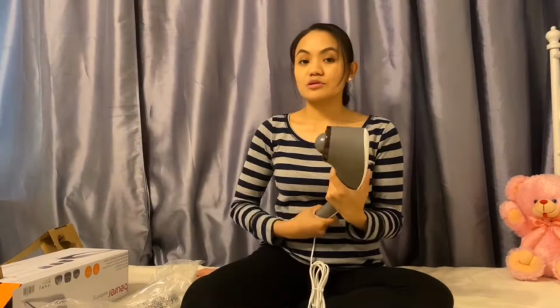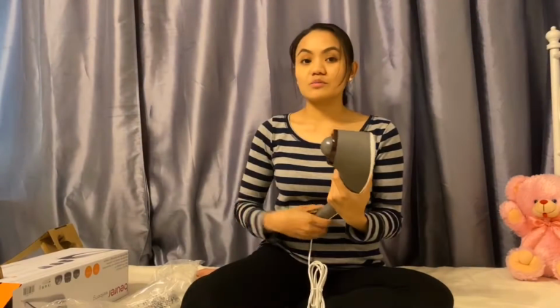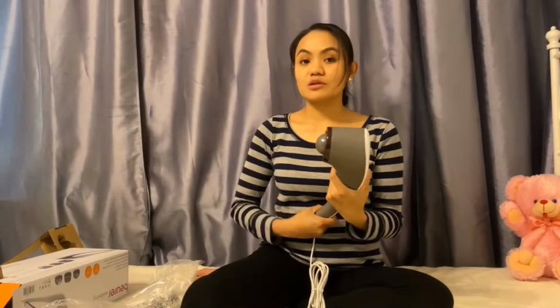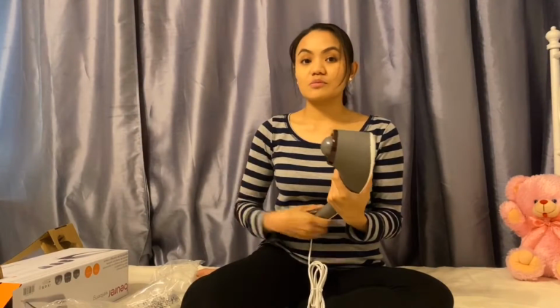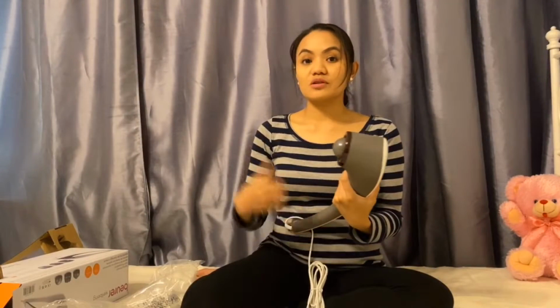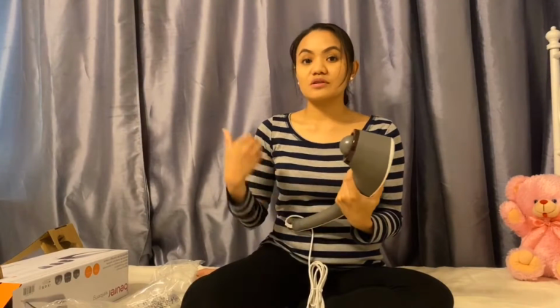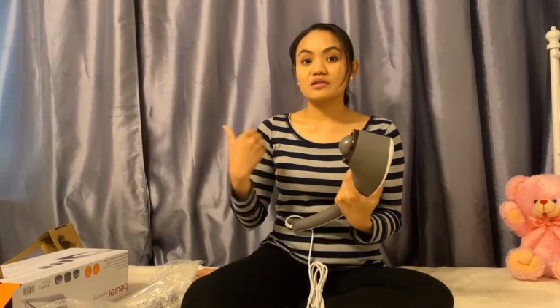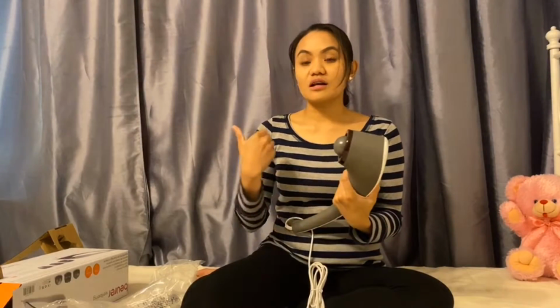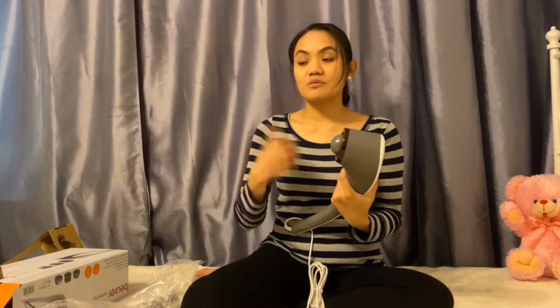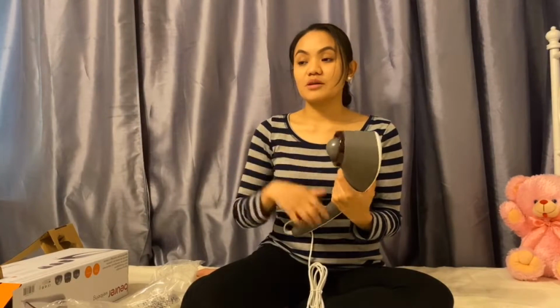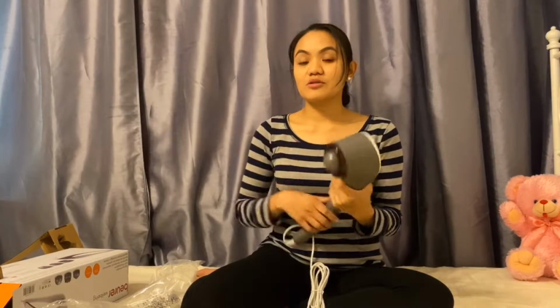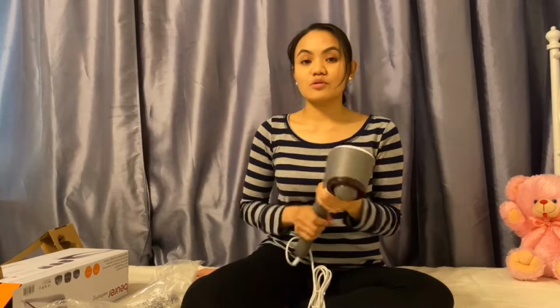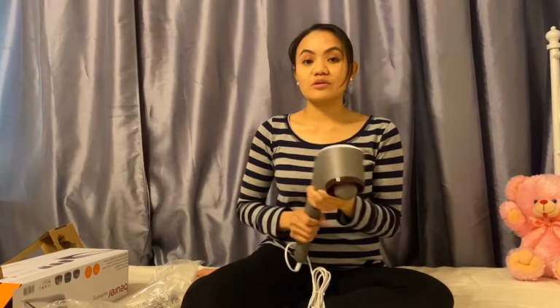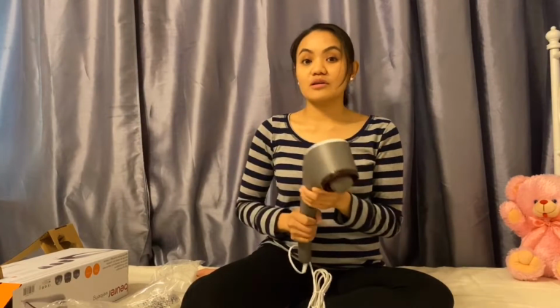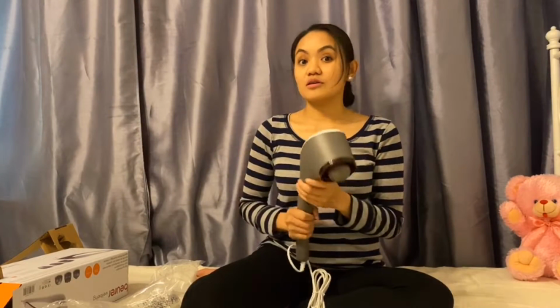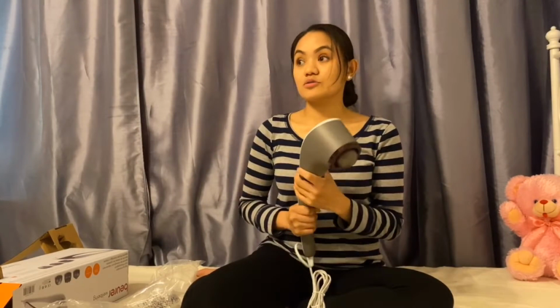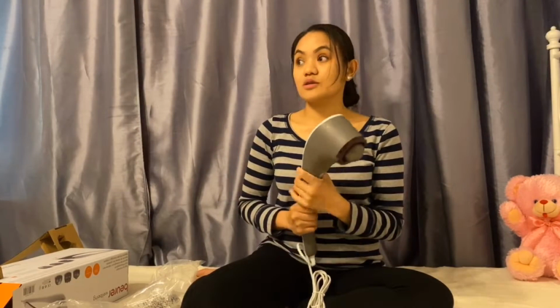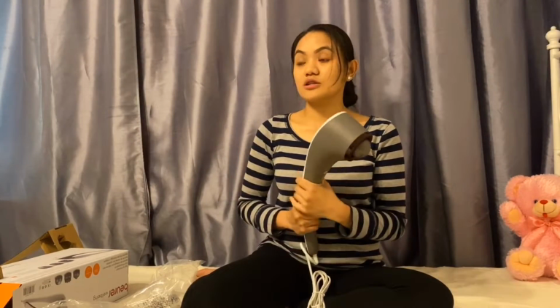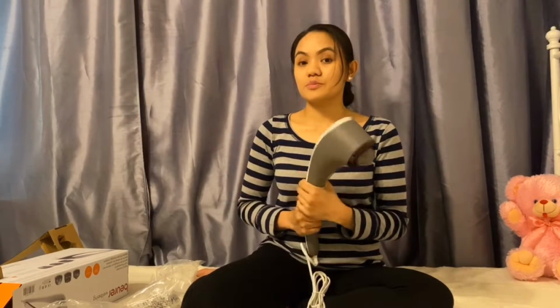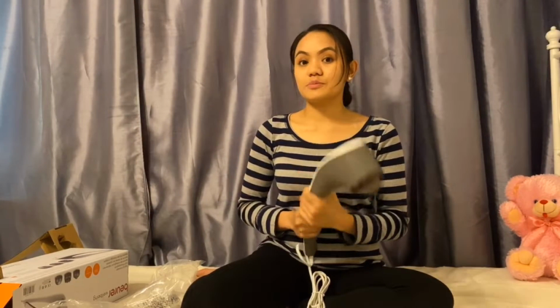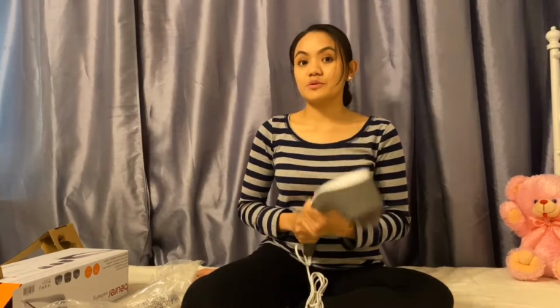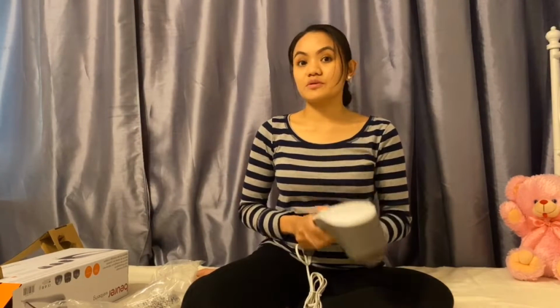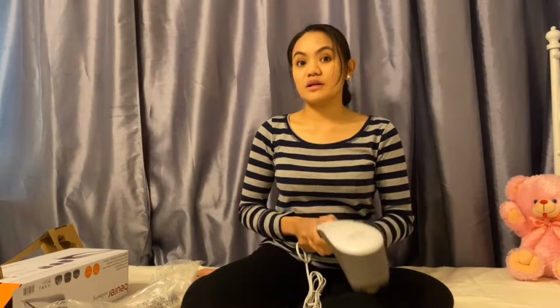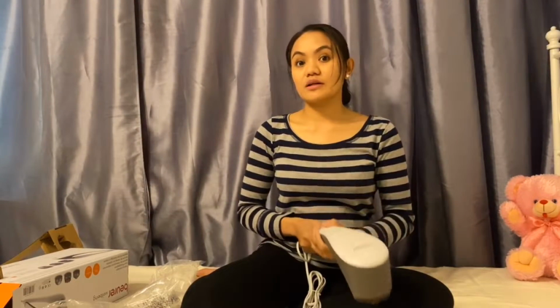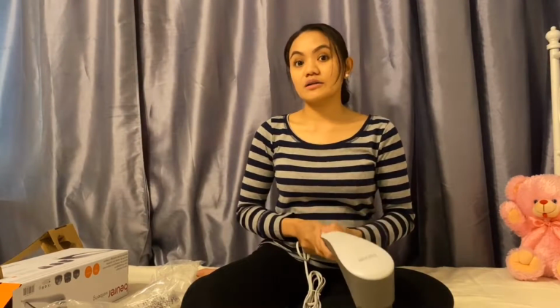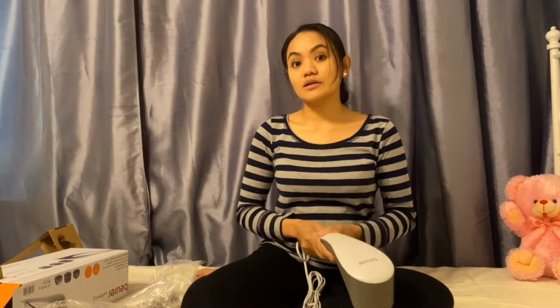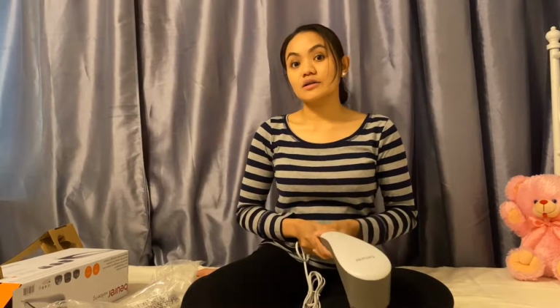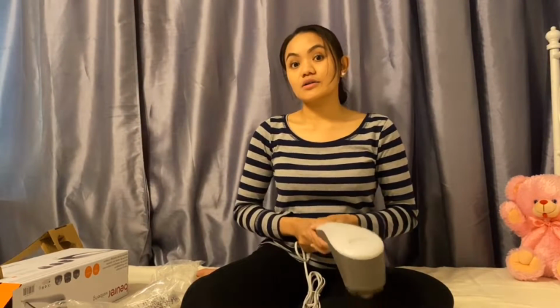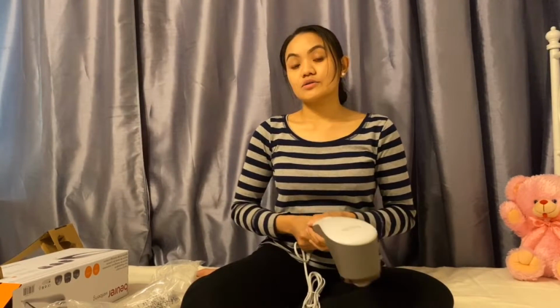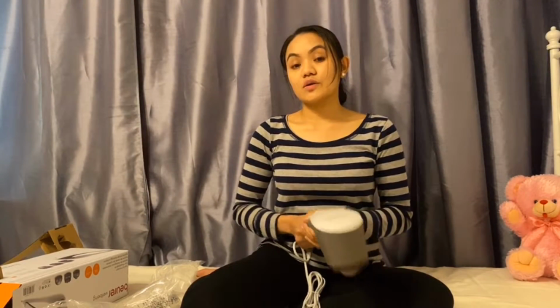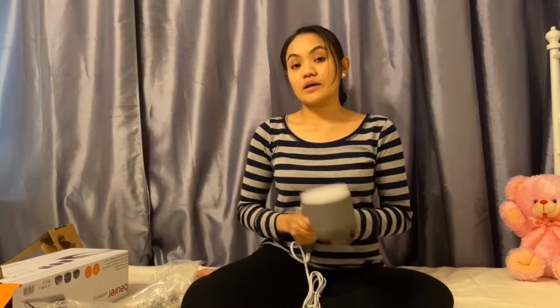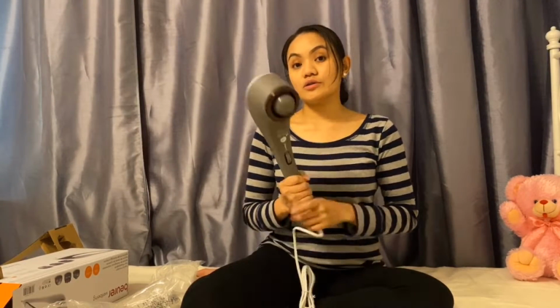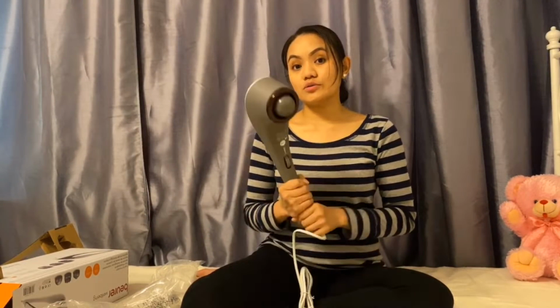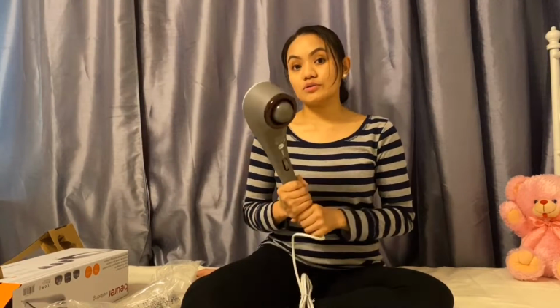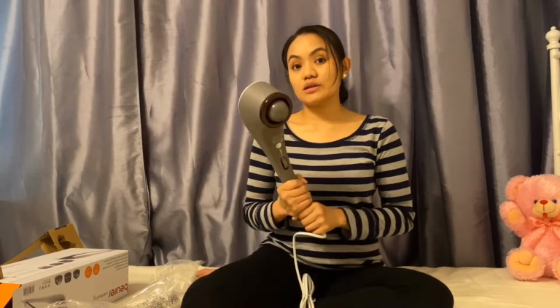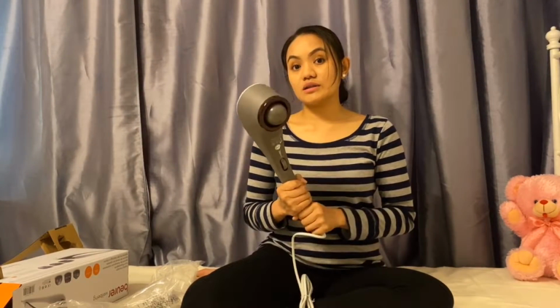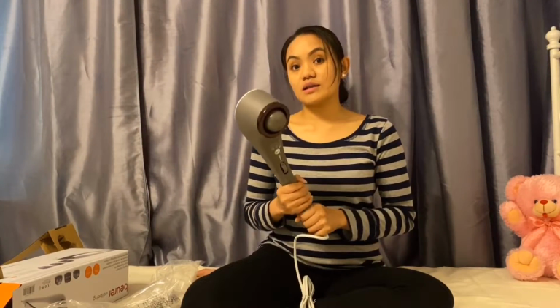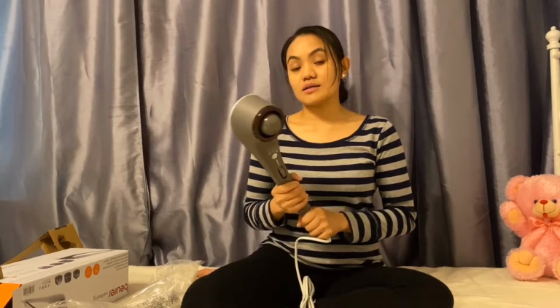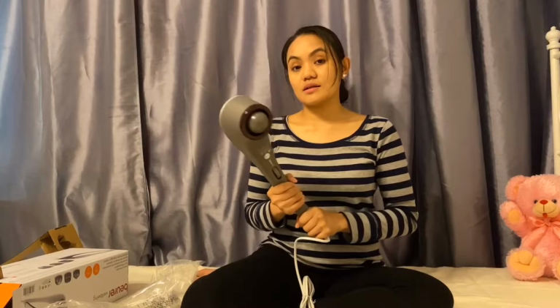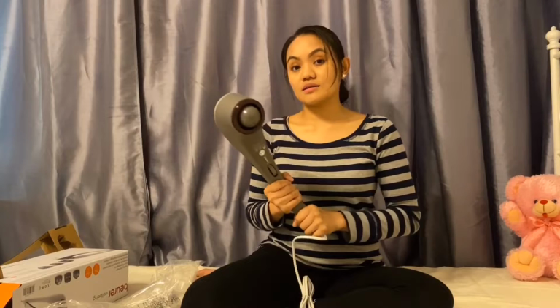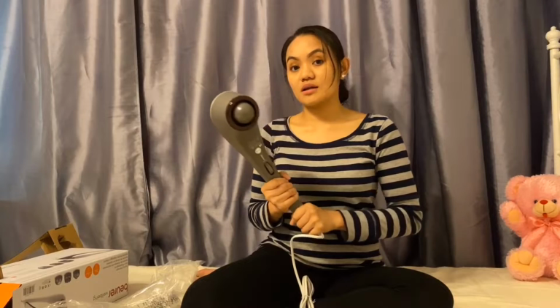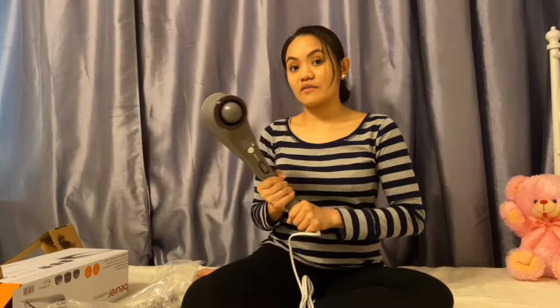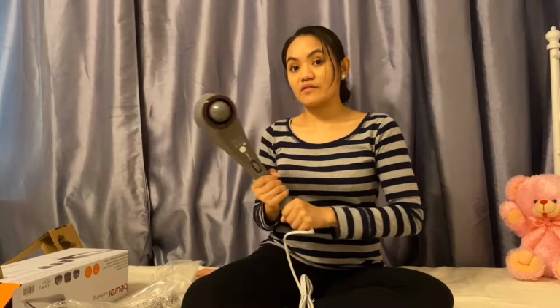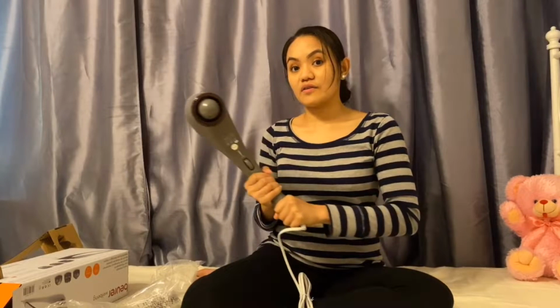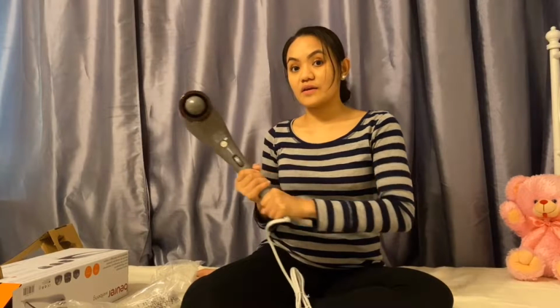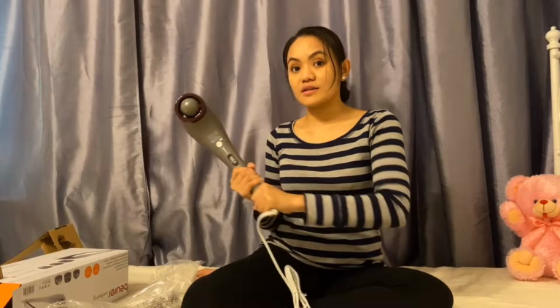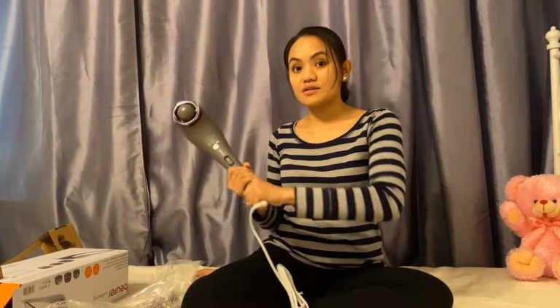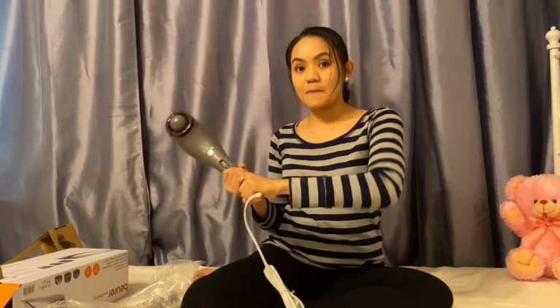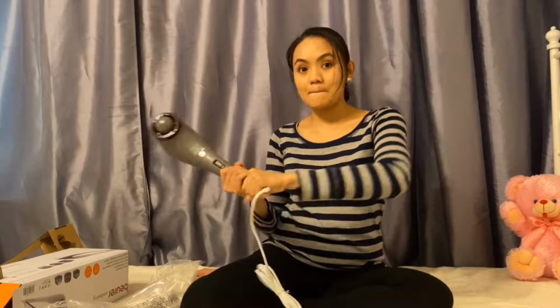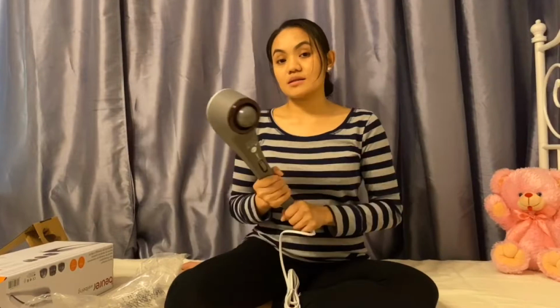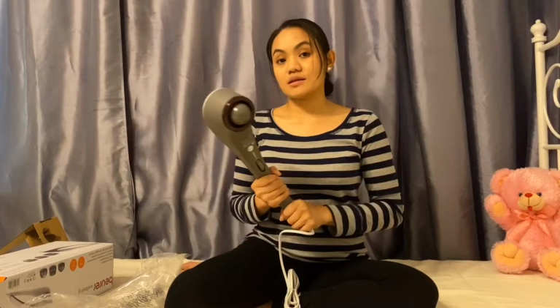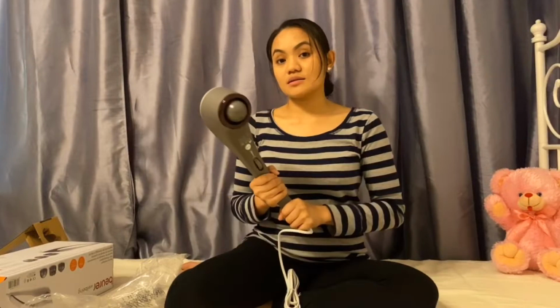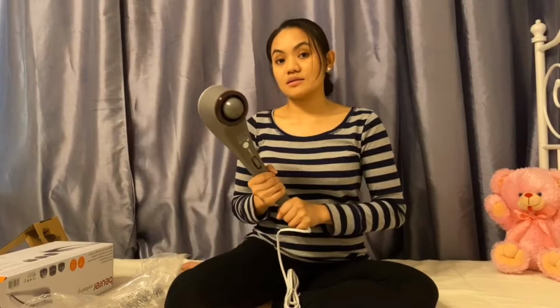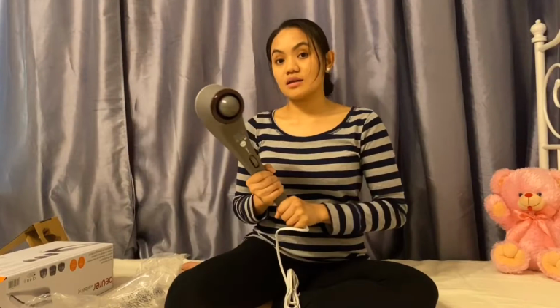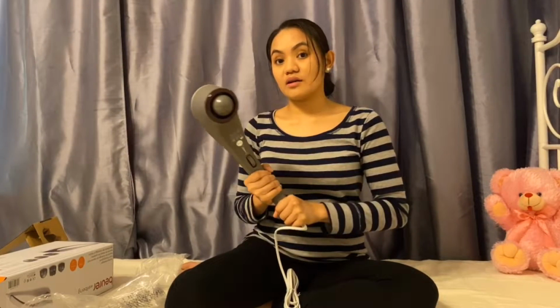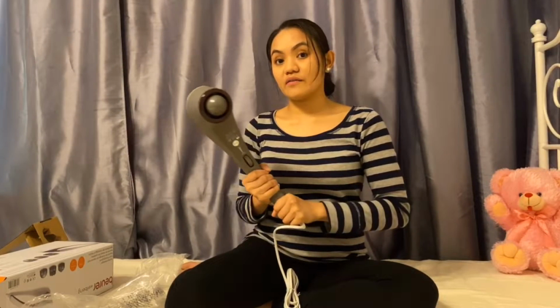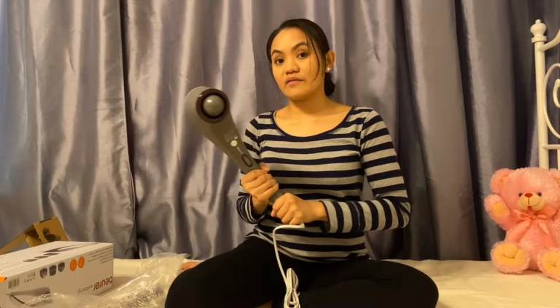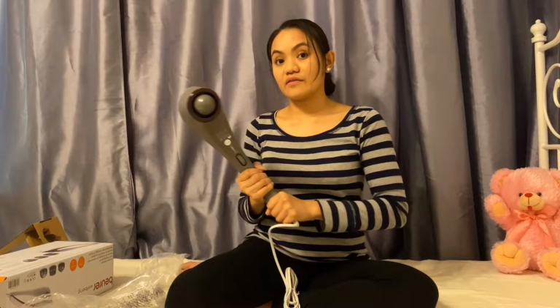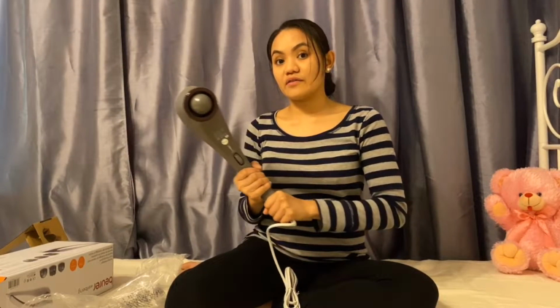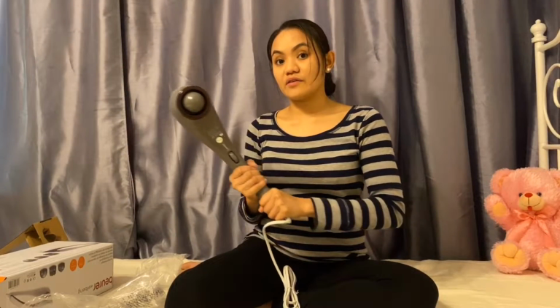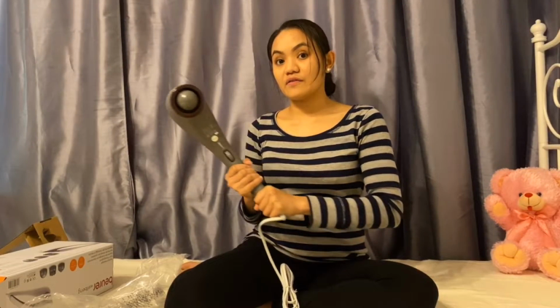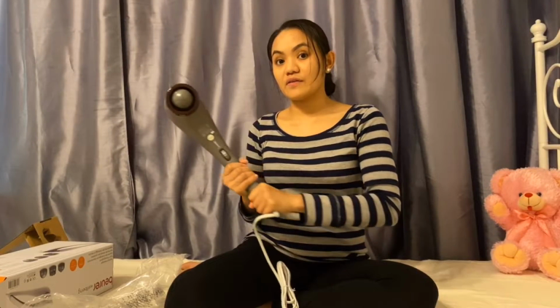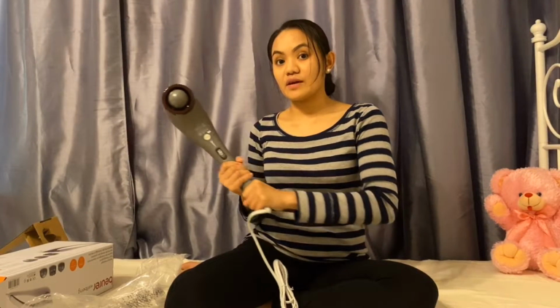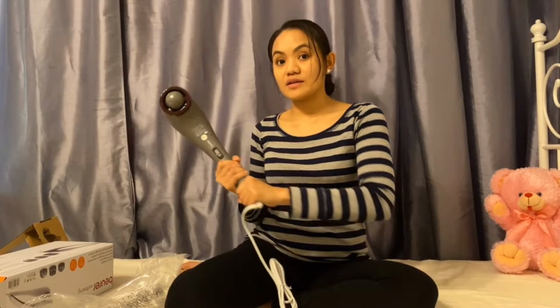Someone knocked my door, there are strange people there, so I use this as a self-defense.